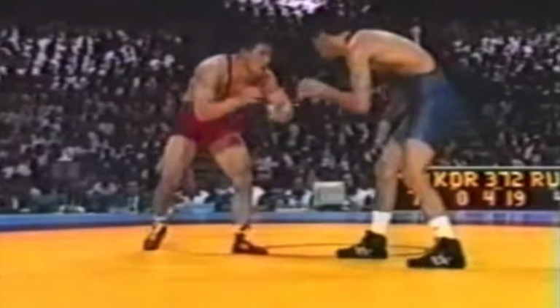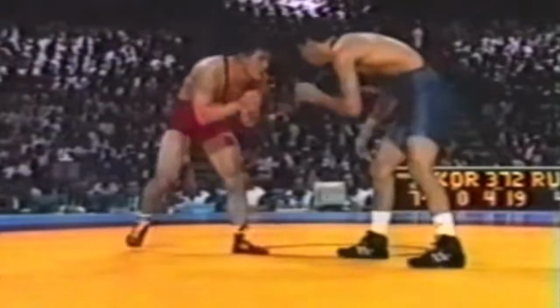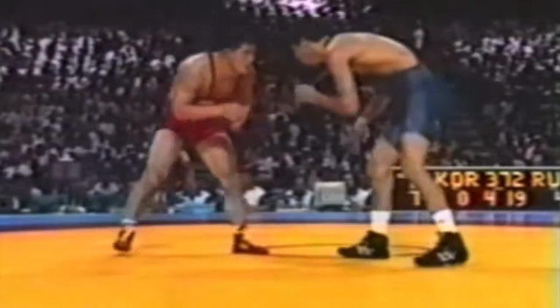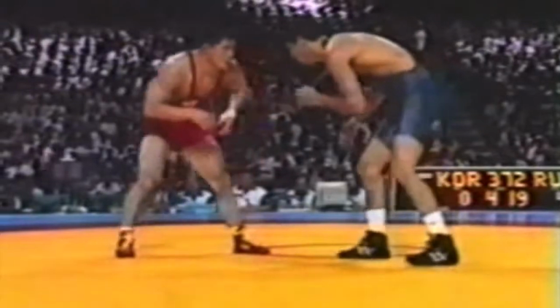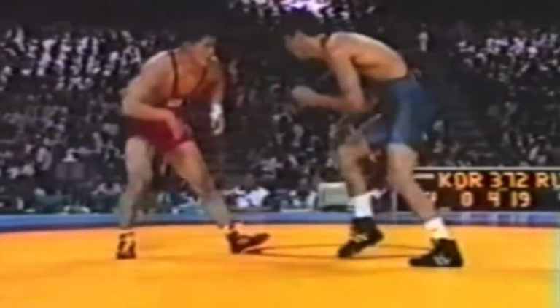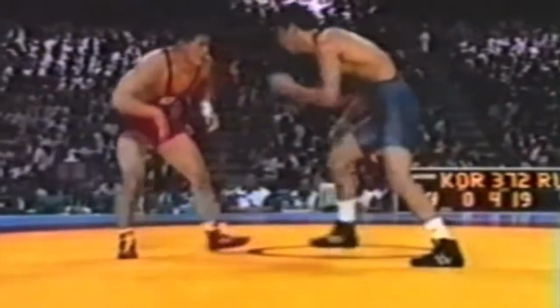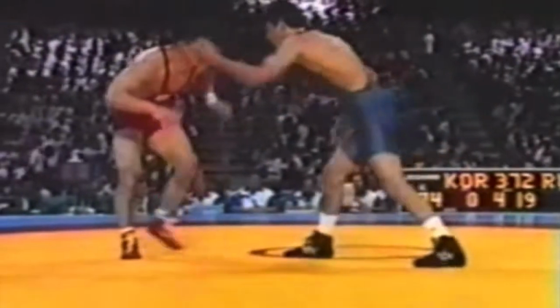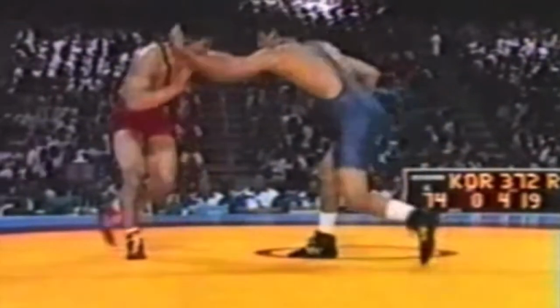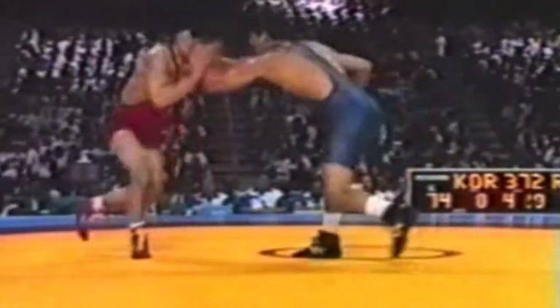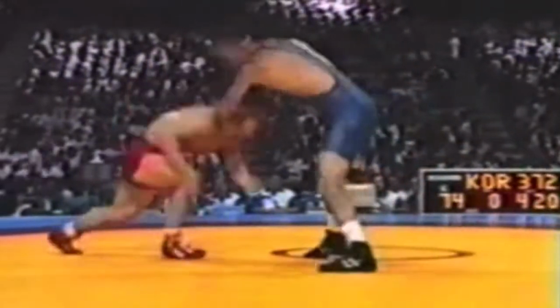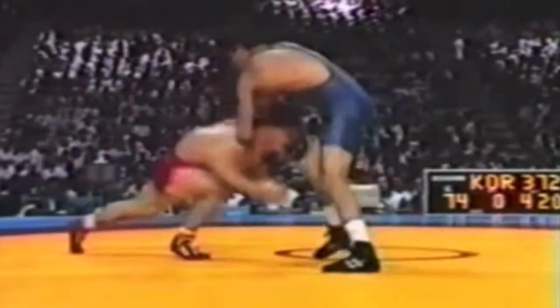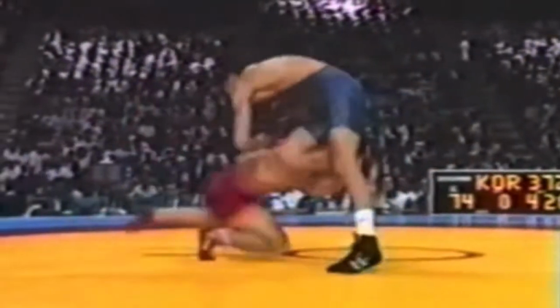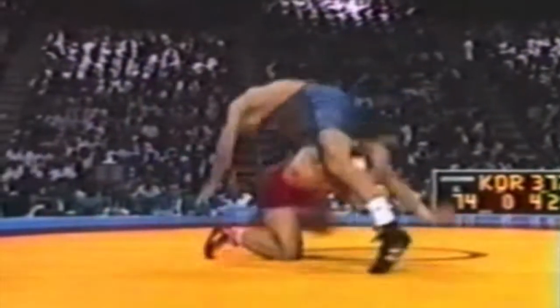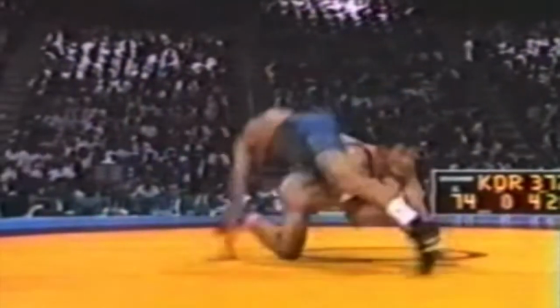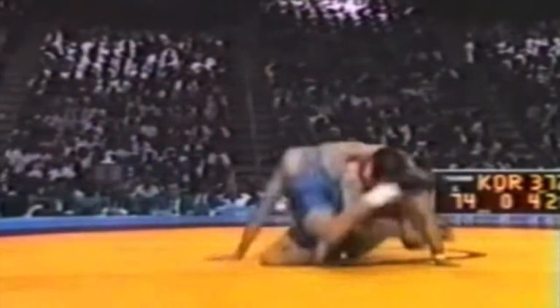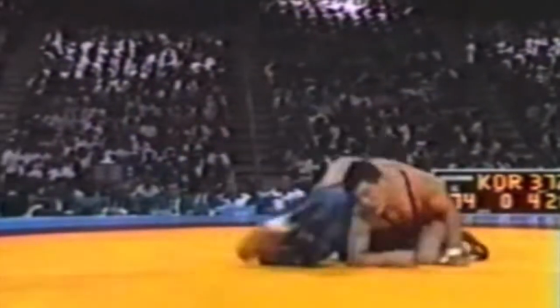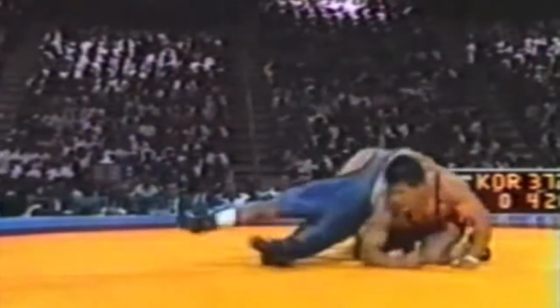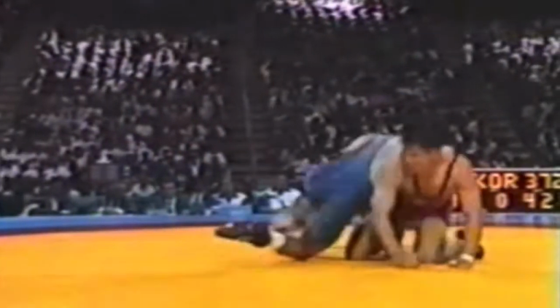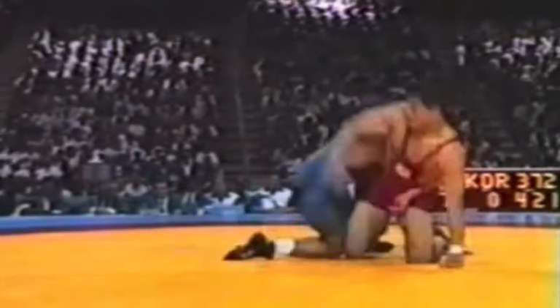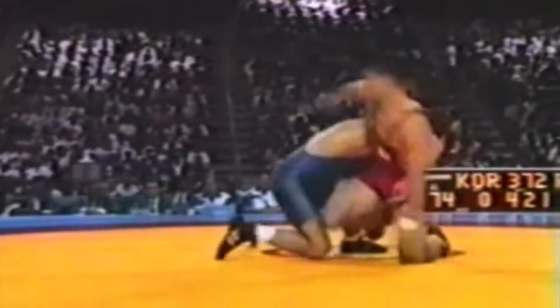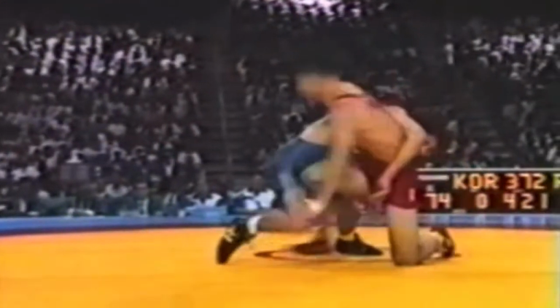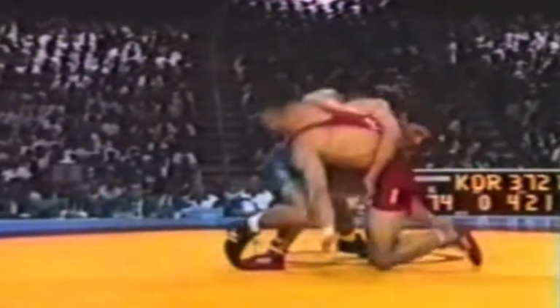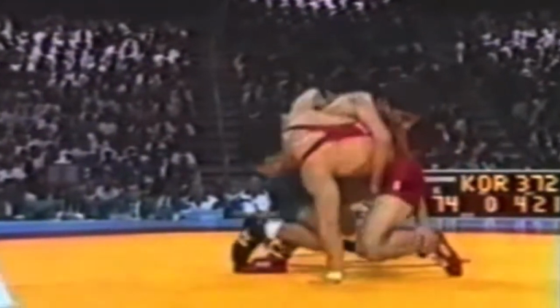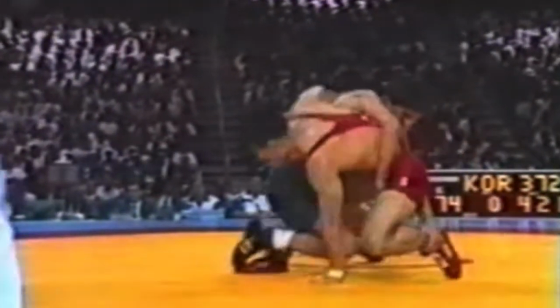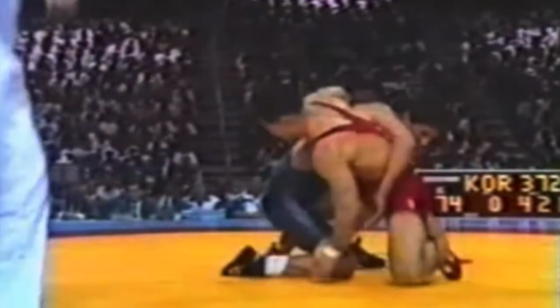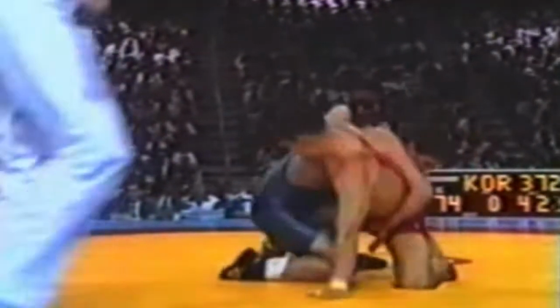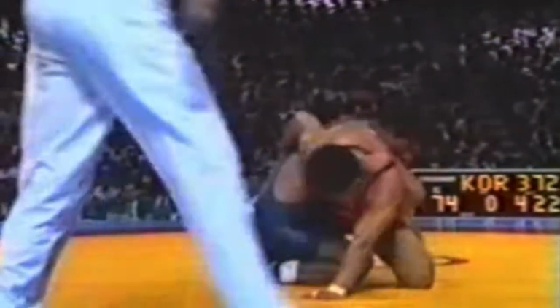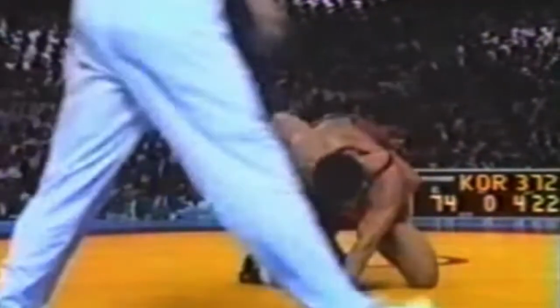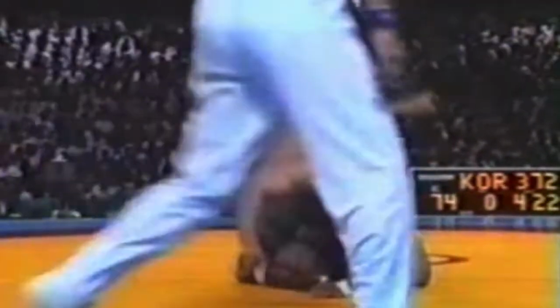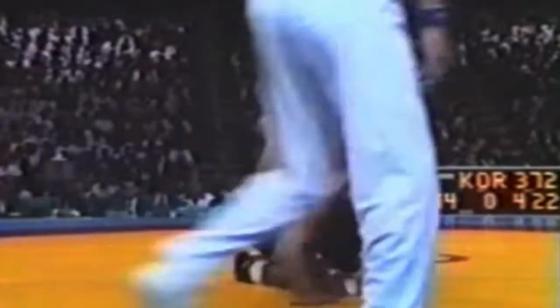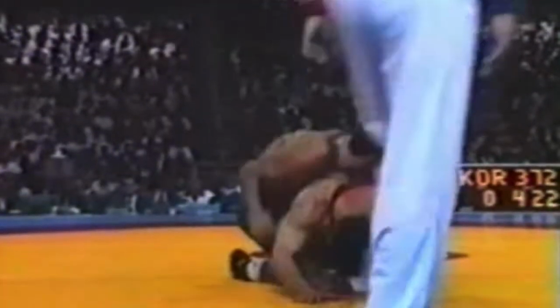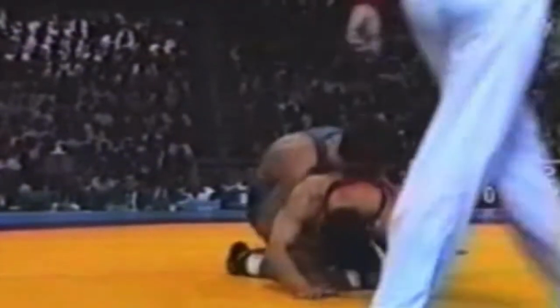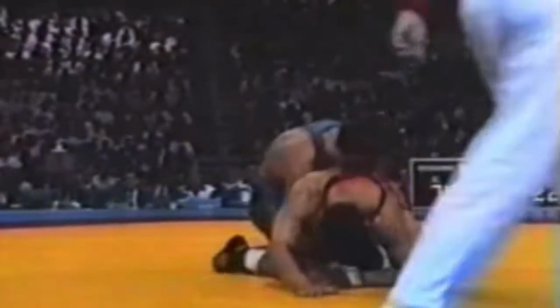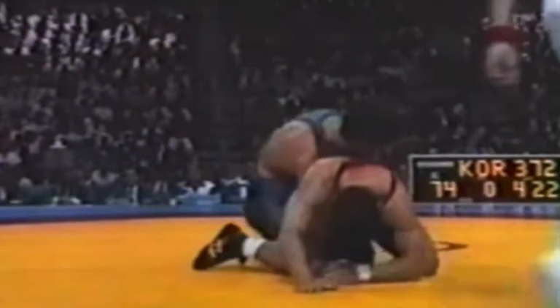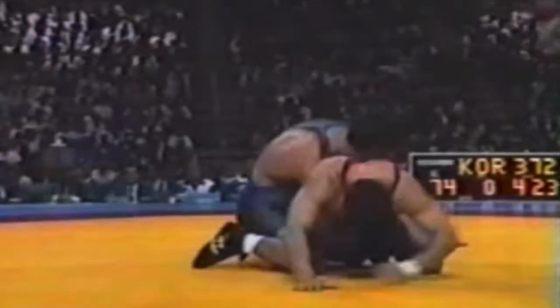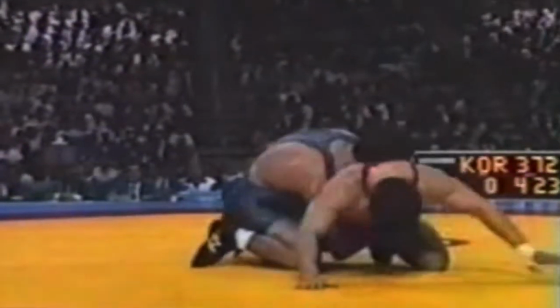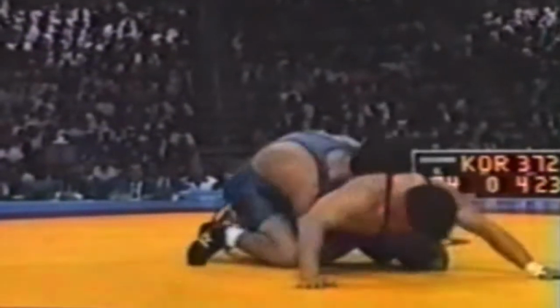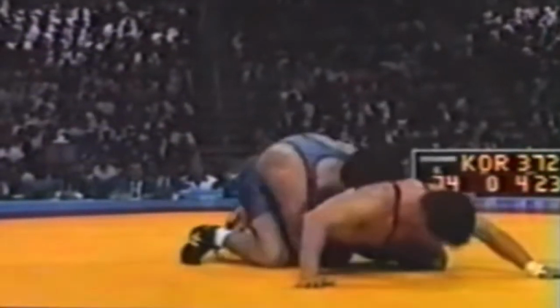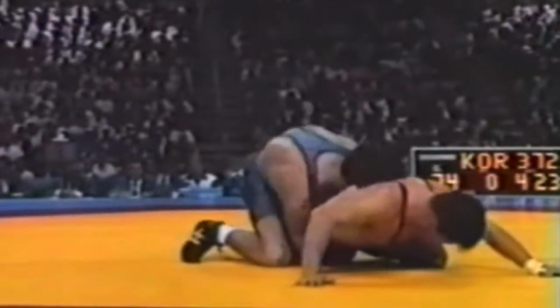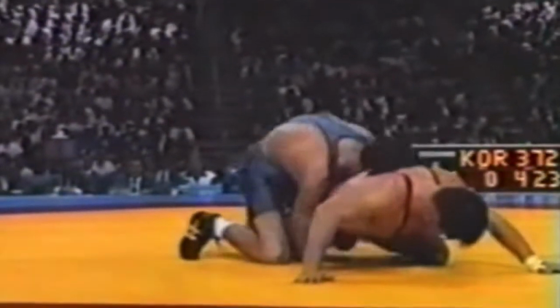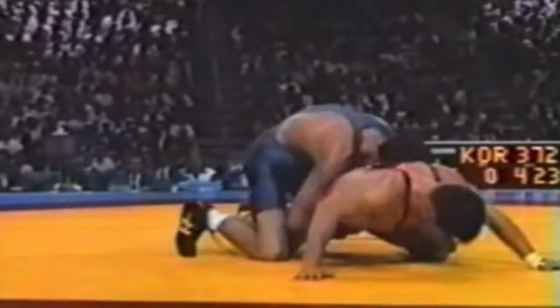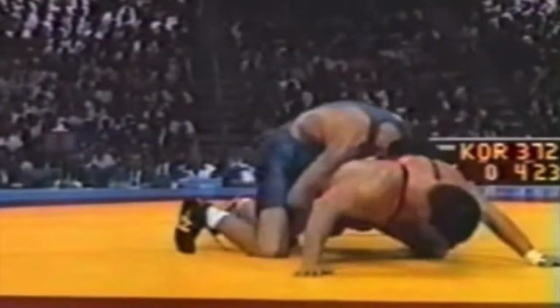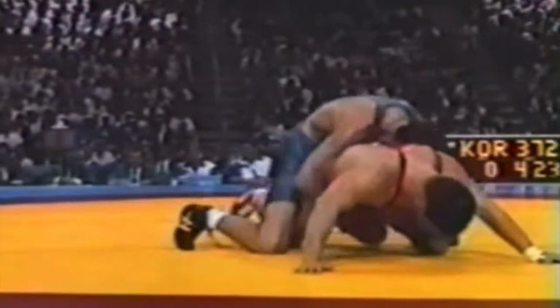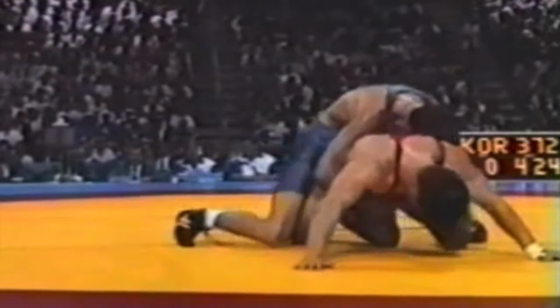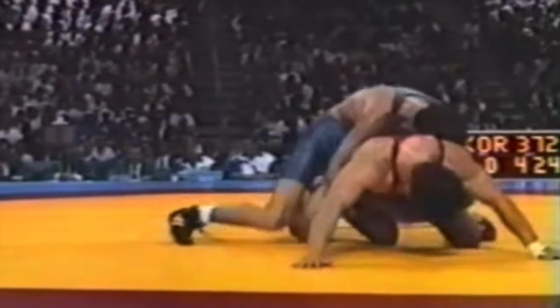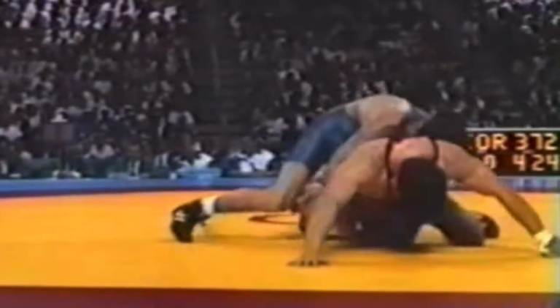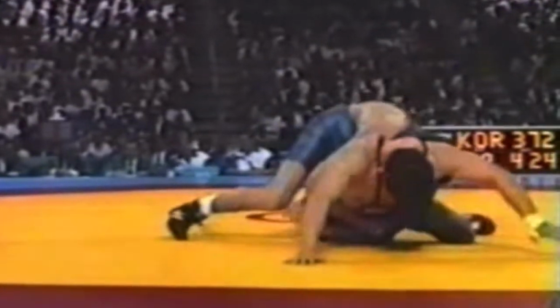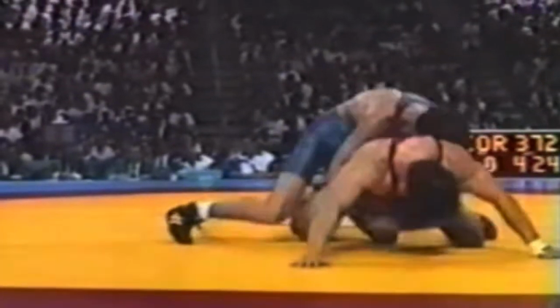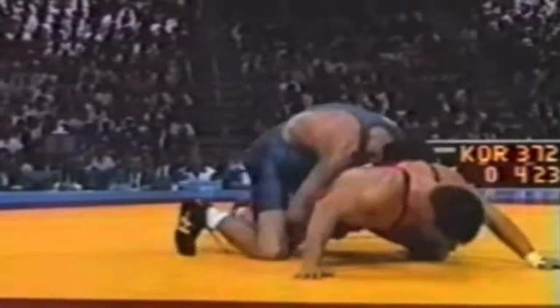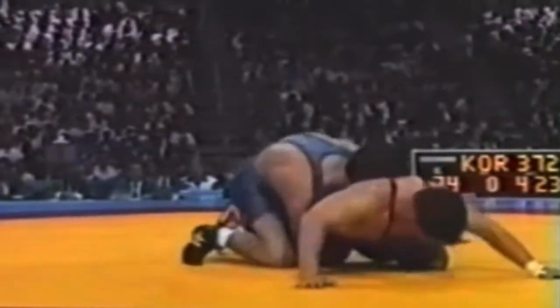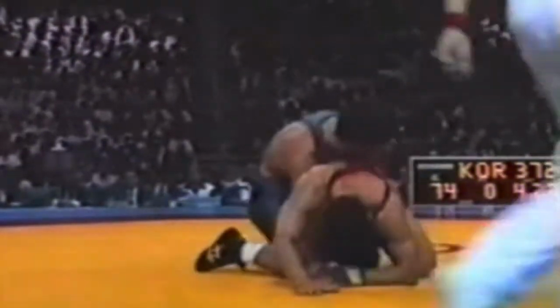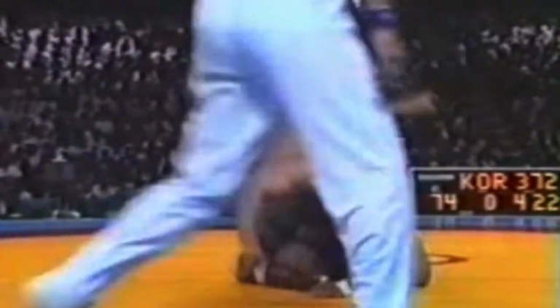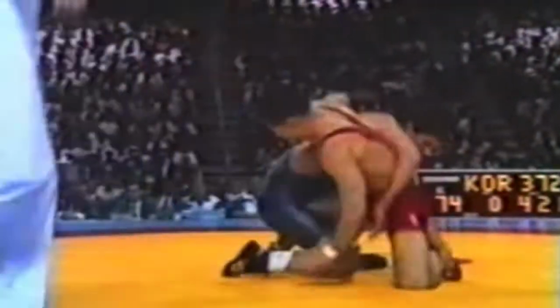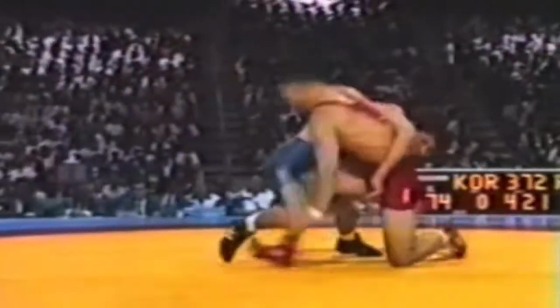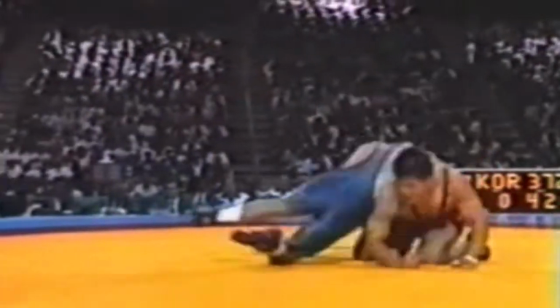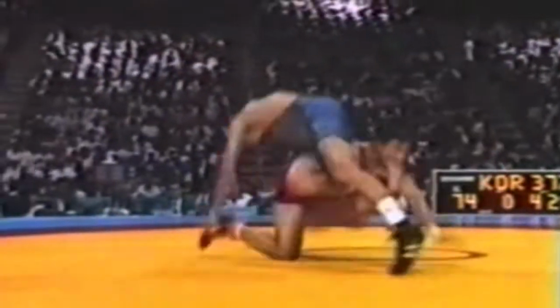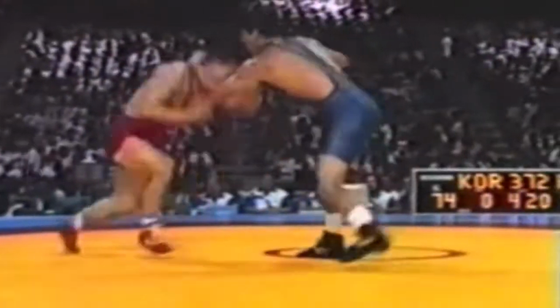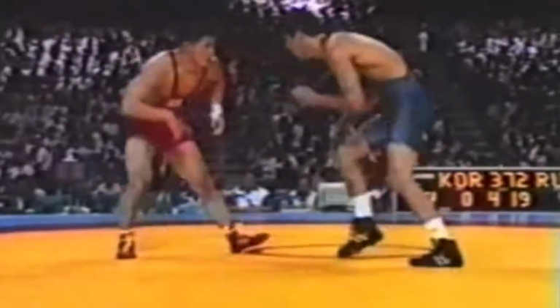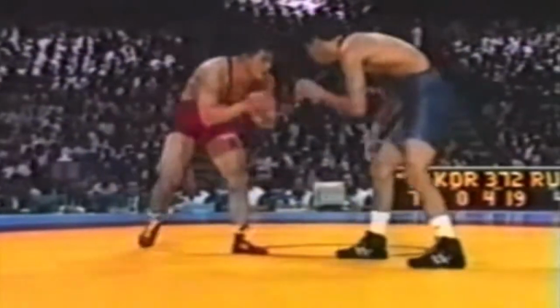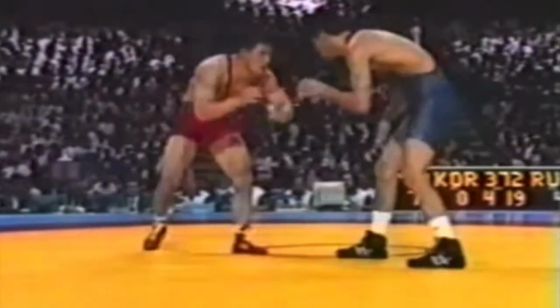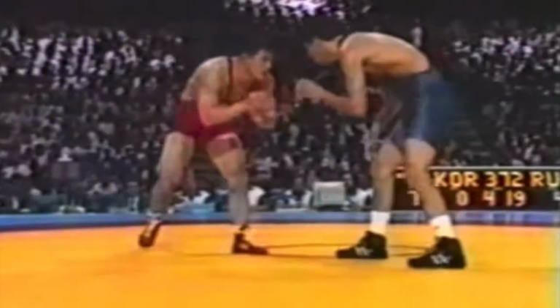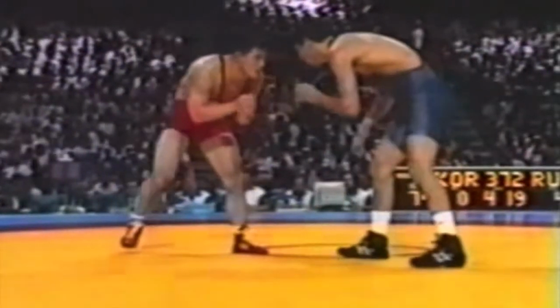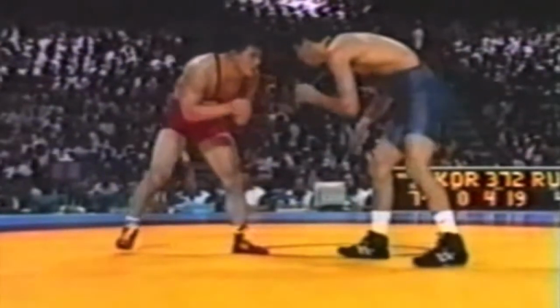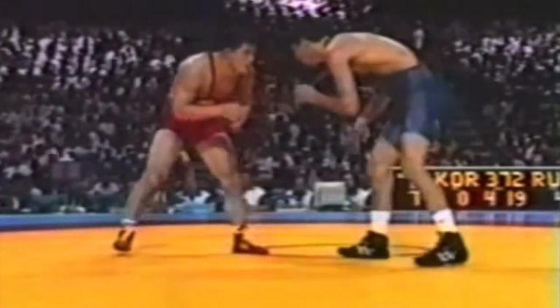Hey, it's a one minute breakdown. Check out this counterattack by Bavasa Satieff — the 96 Olympic gold medal match. Awesome stuff here. First of three Olympic gold medals.